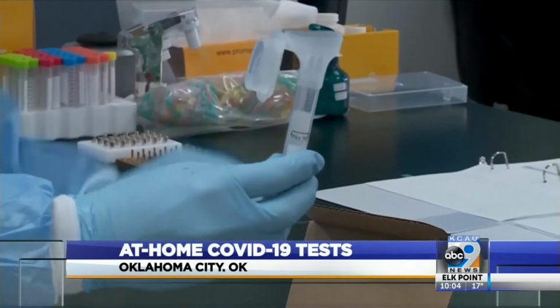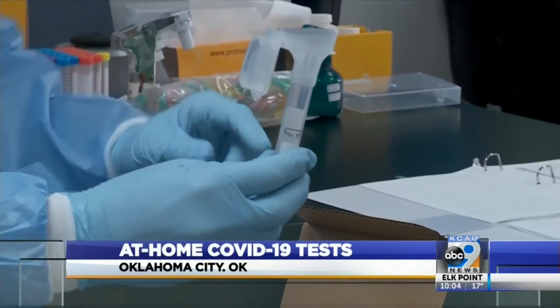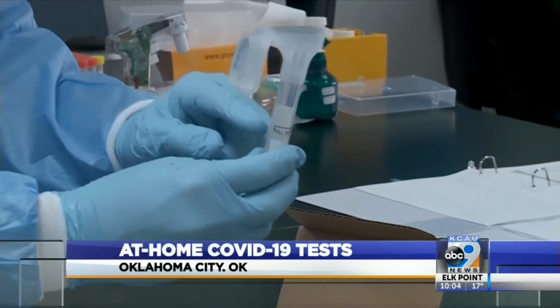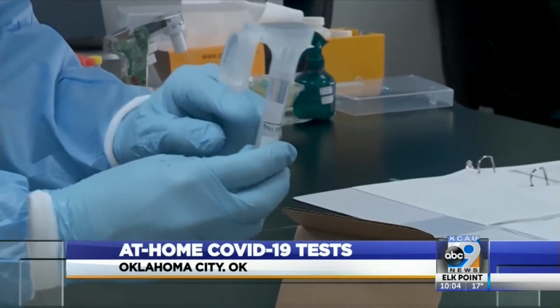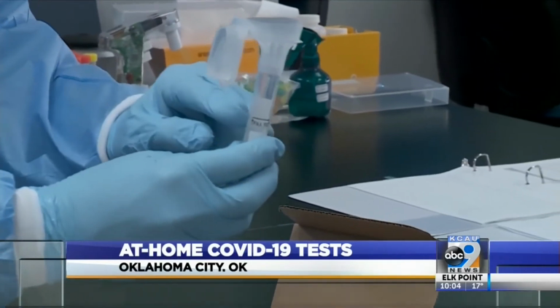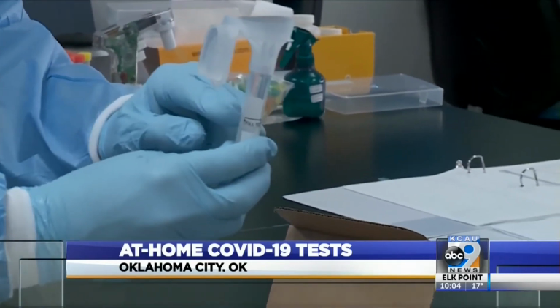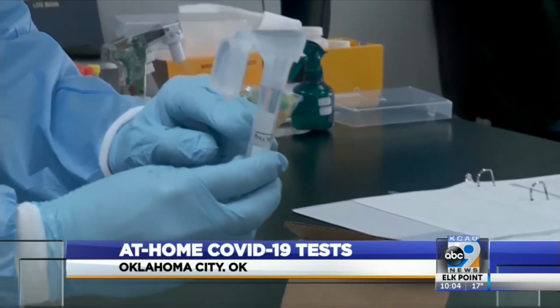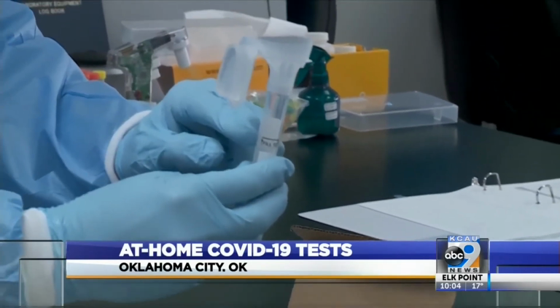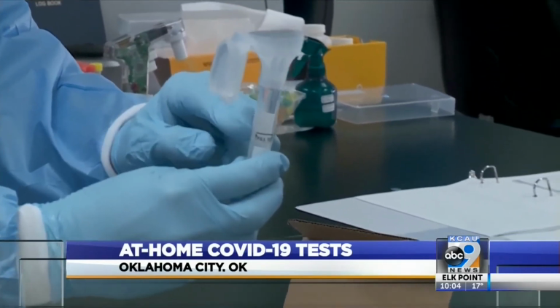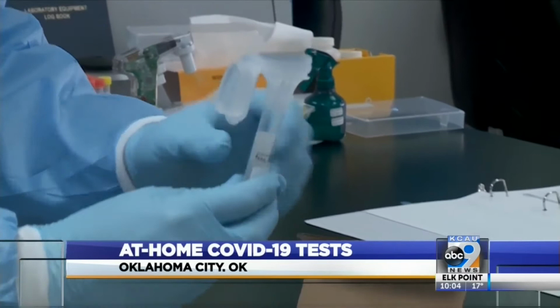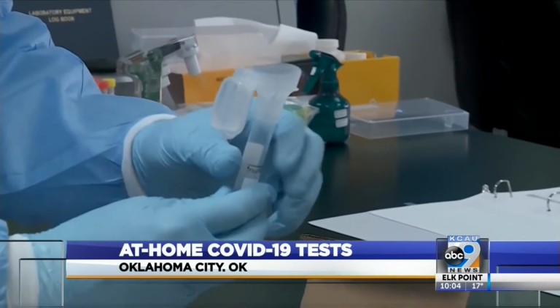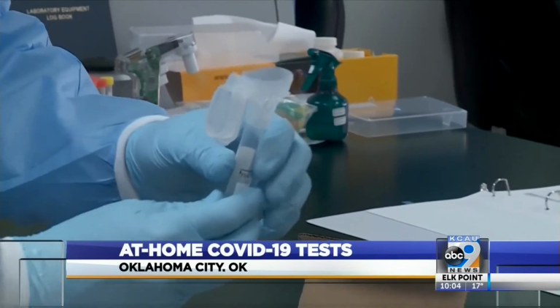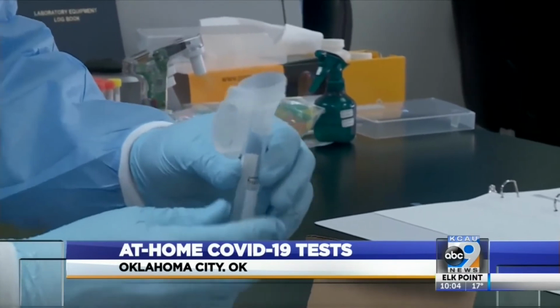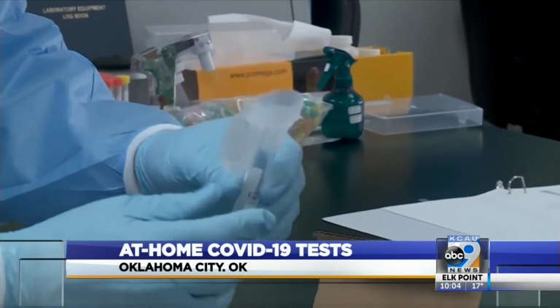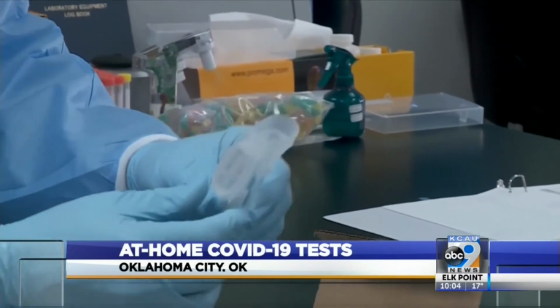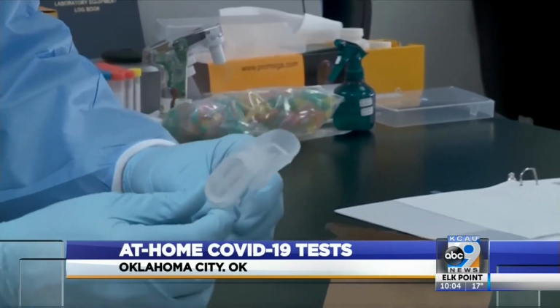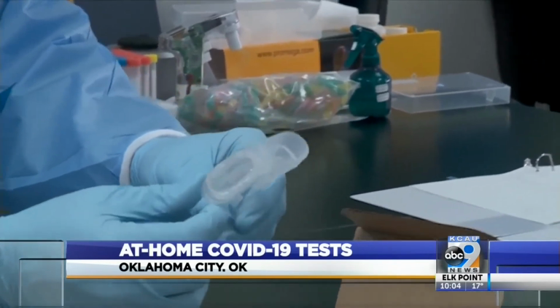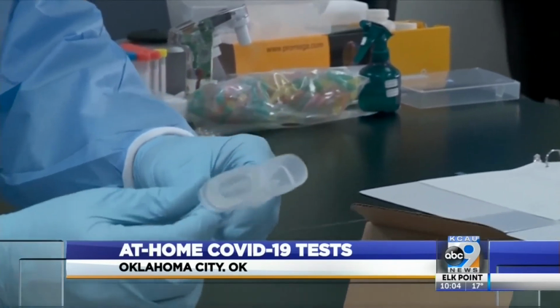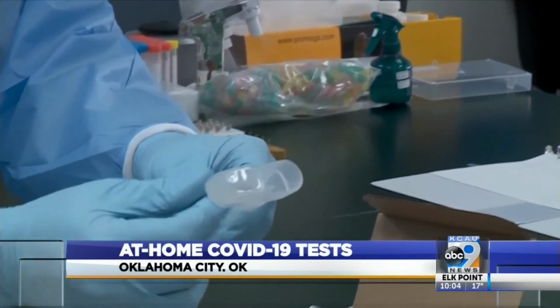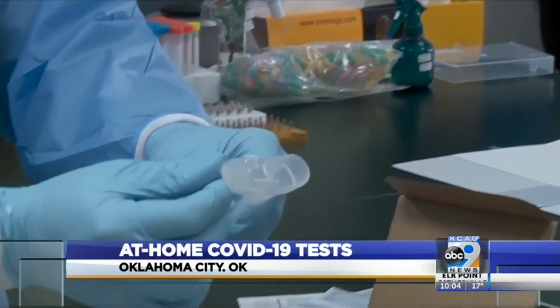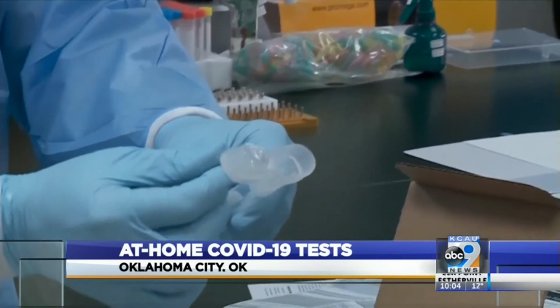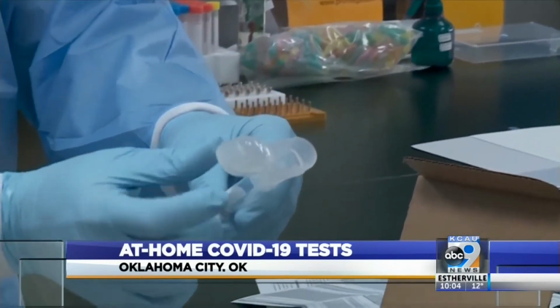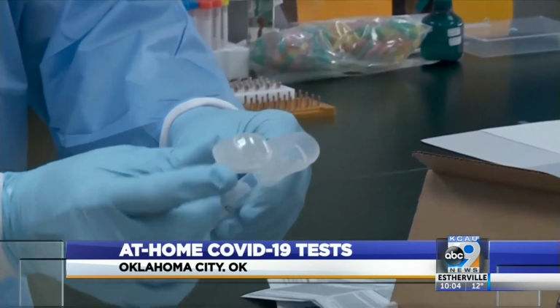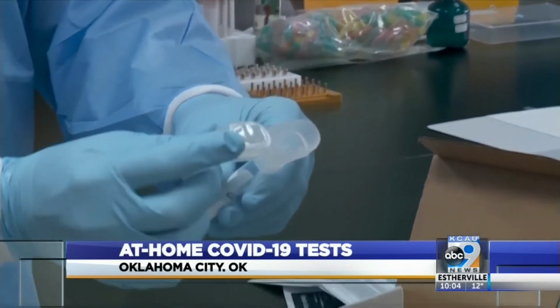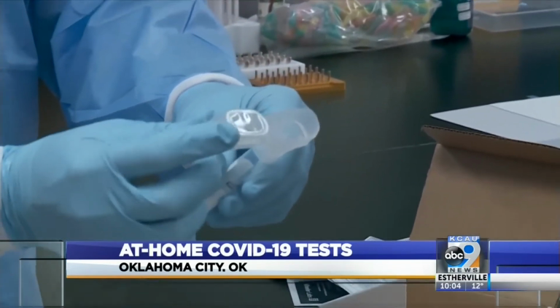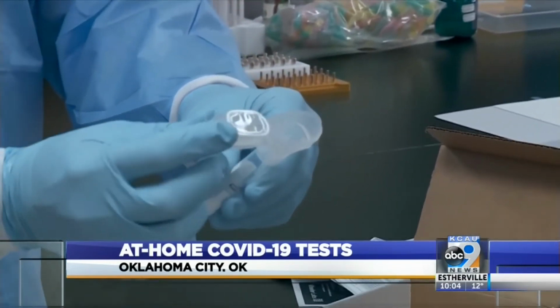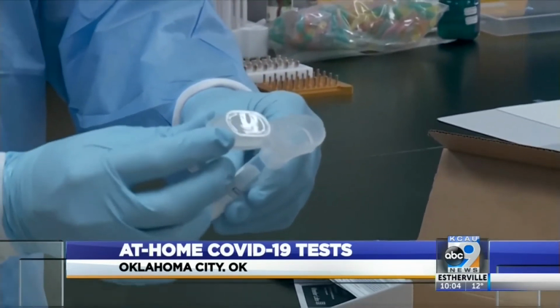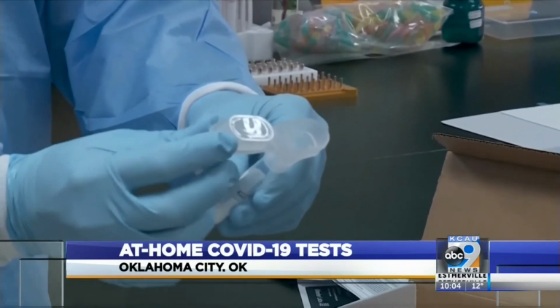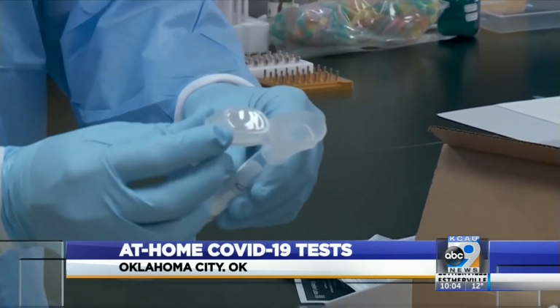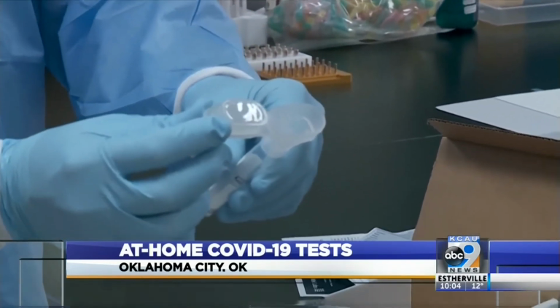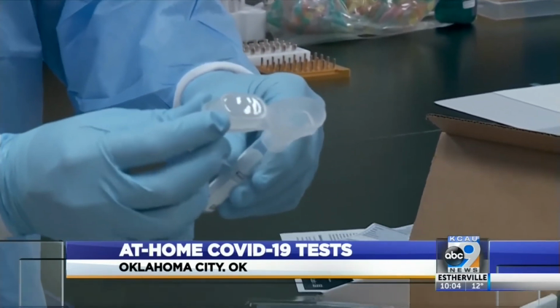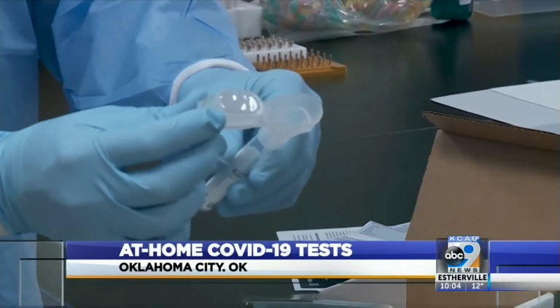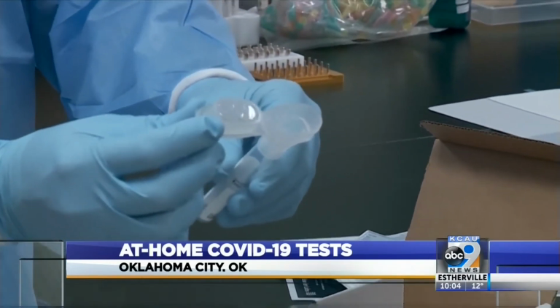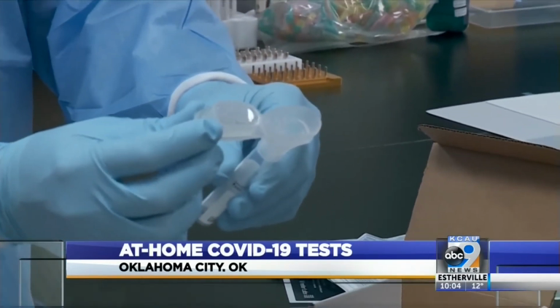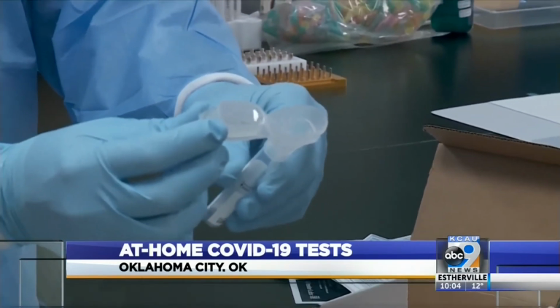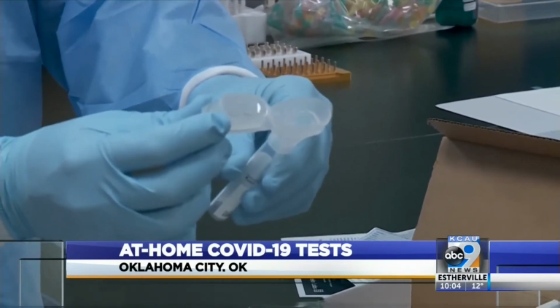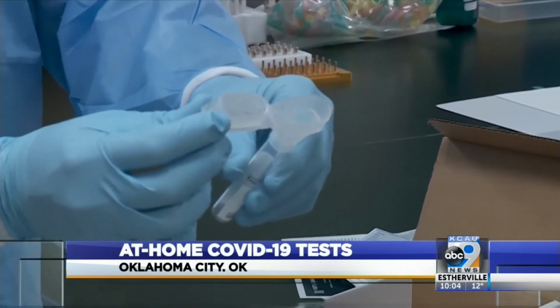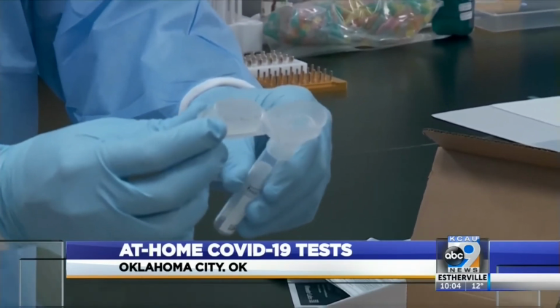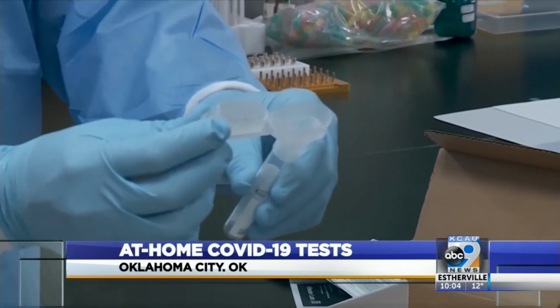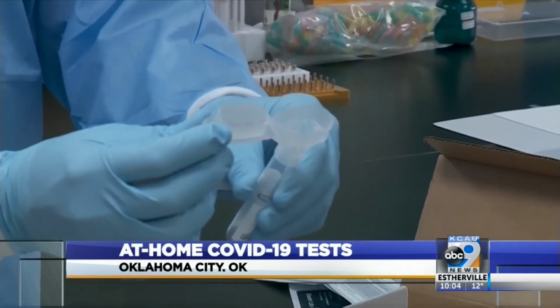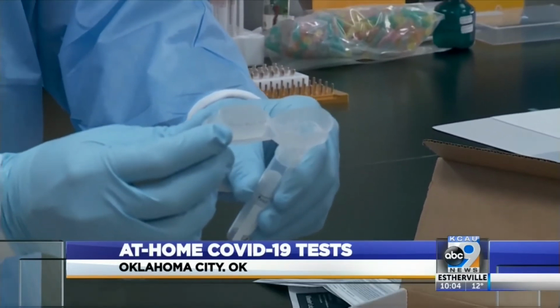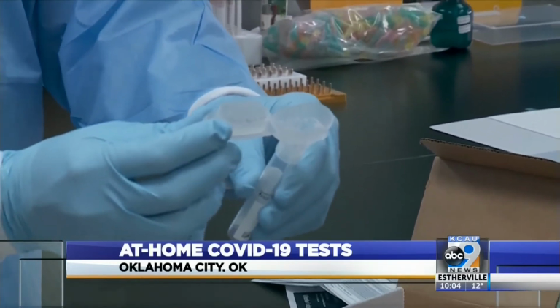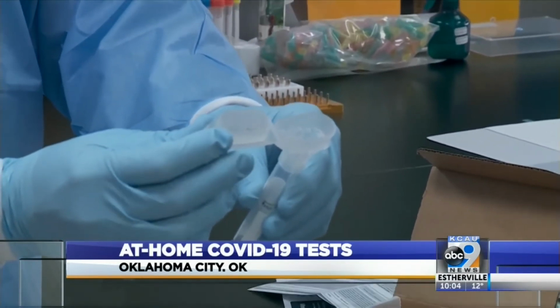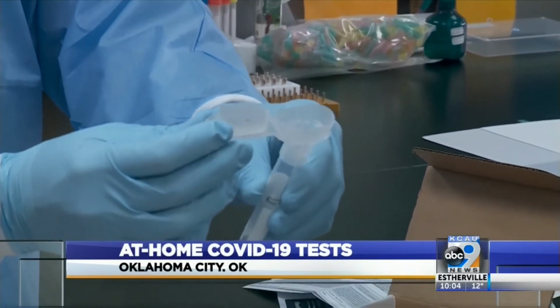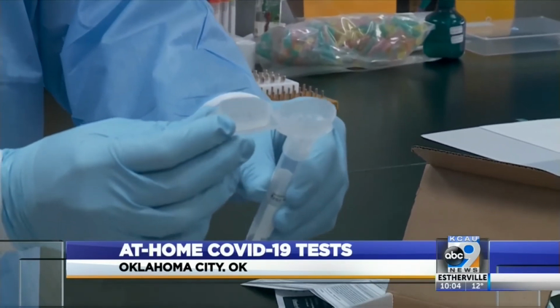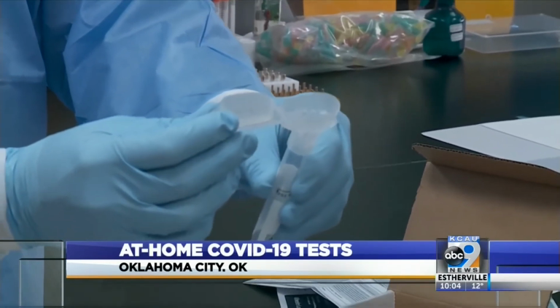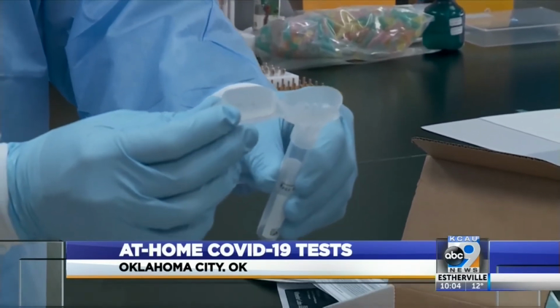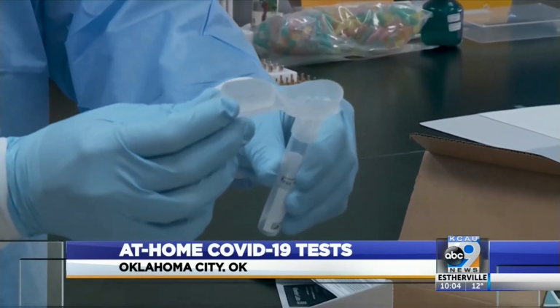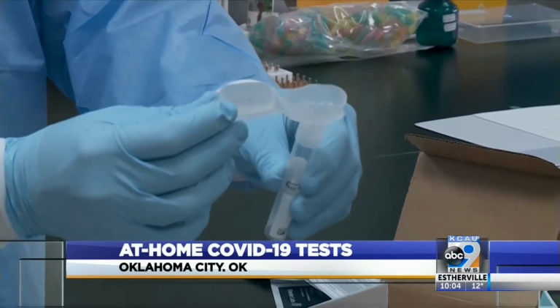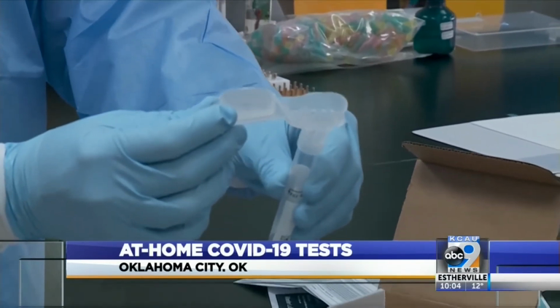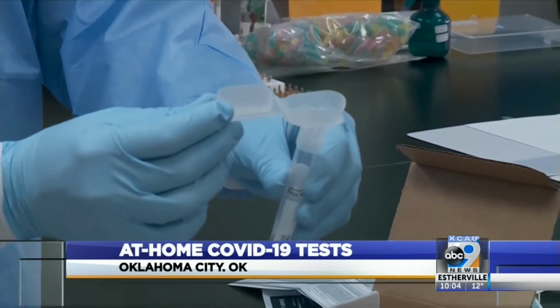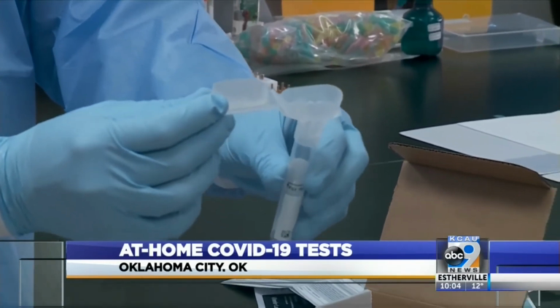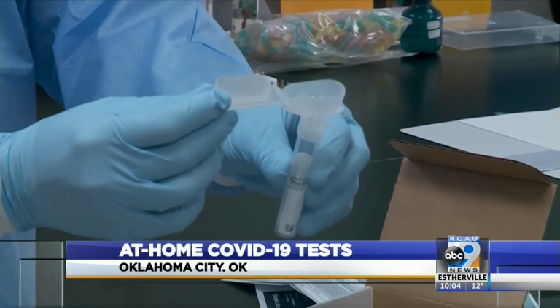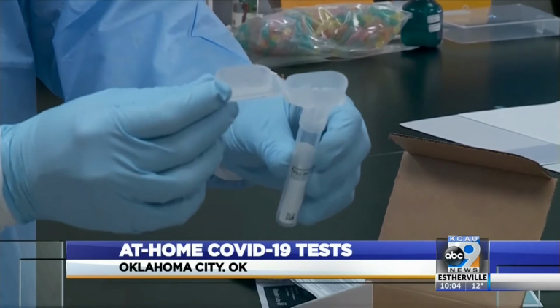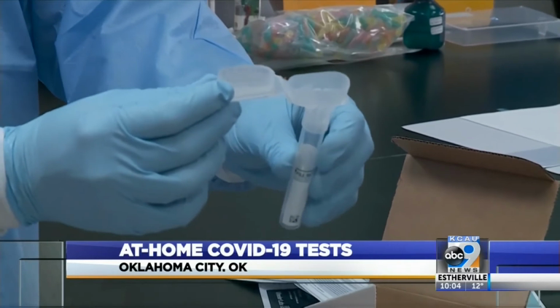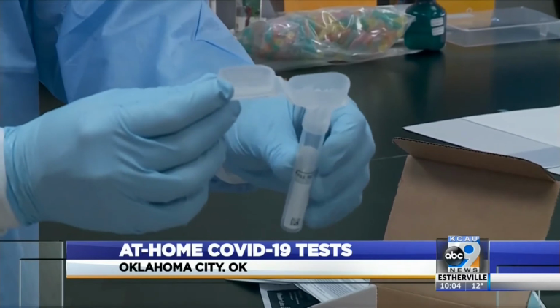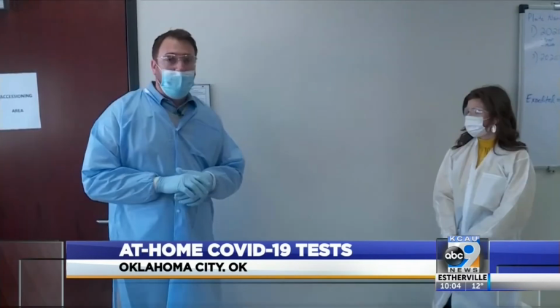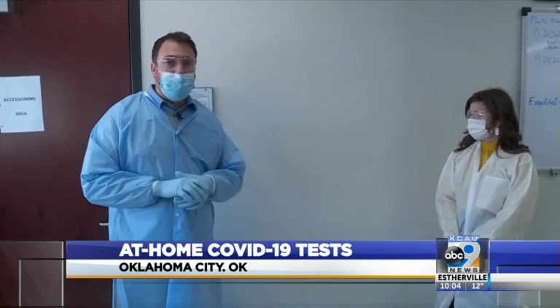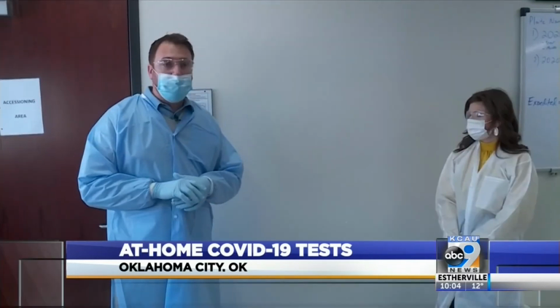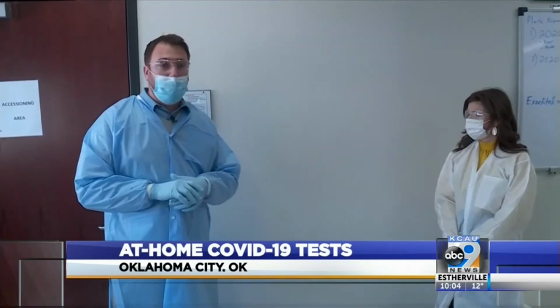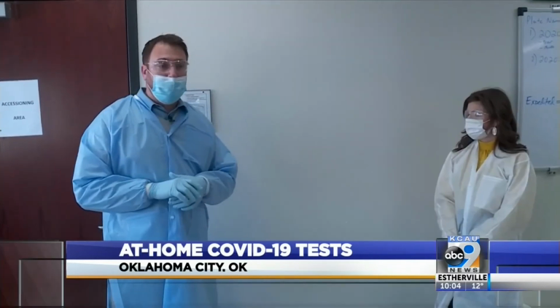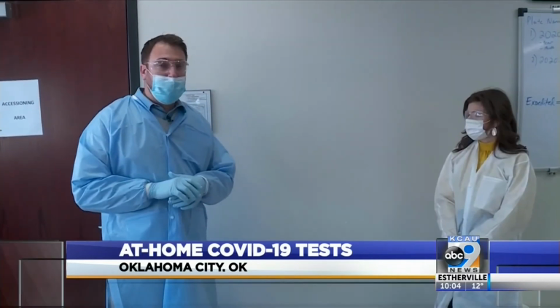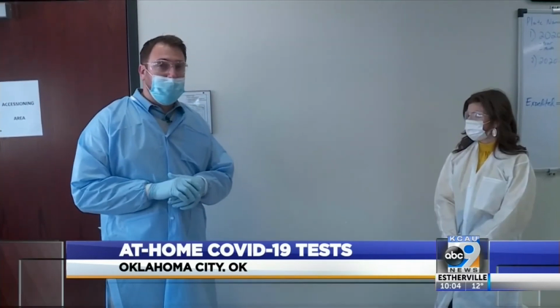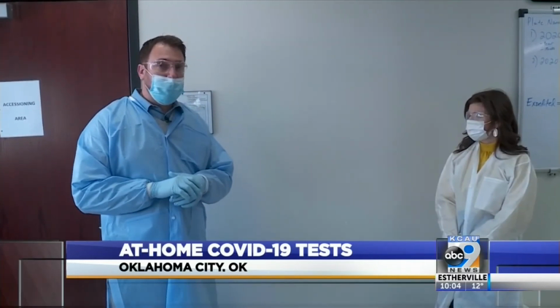you fill it up to the line, and in the cap there's a preservative reagent in there. This allows us to preserve the sample.